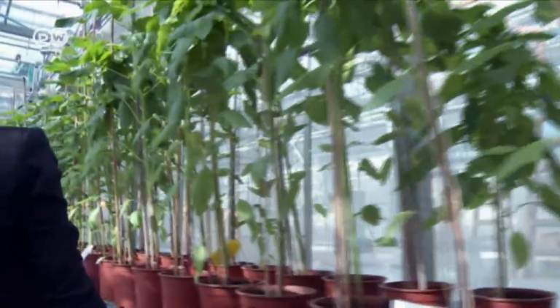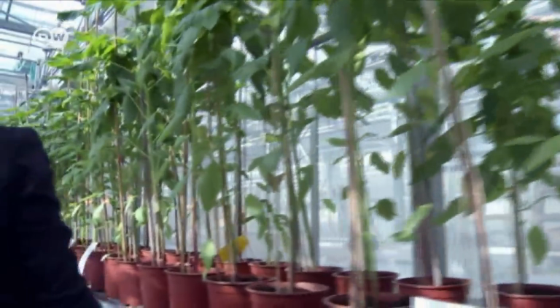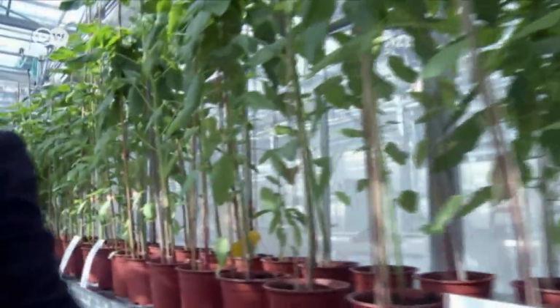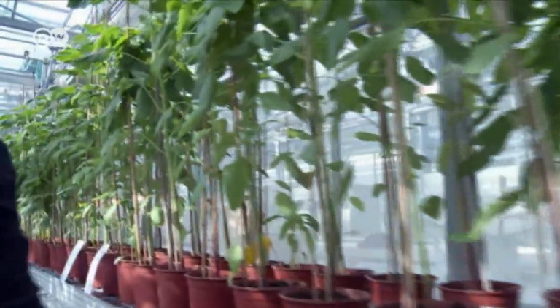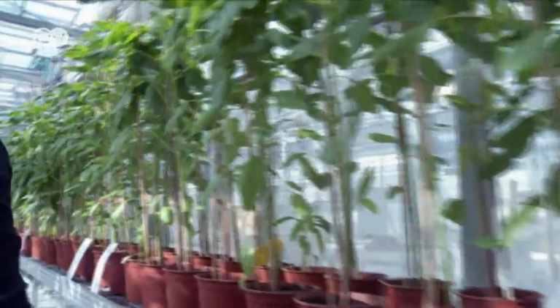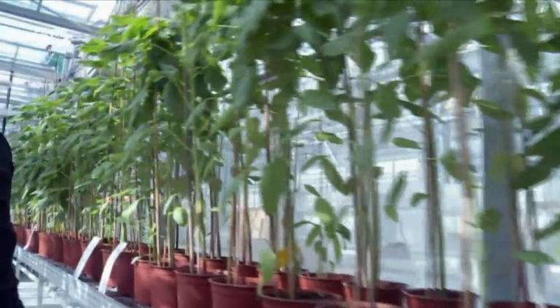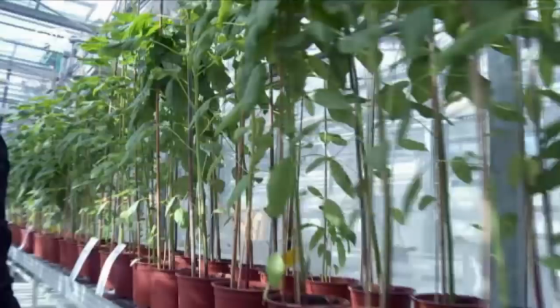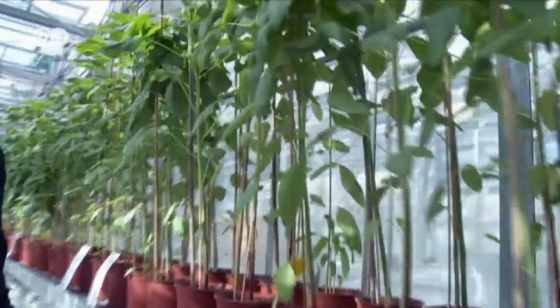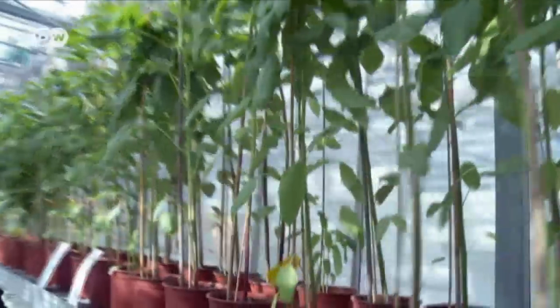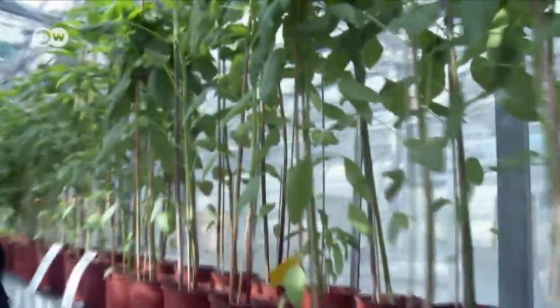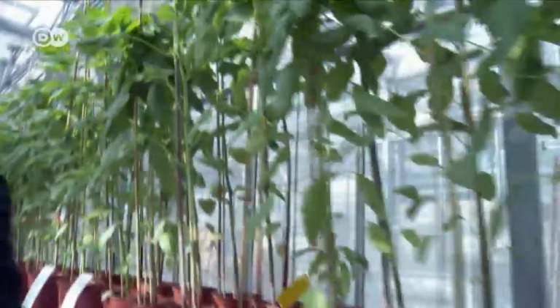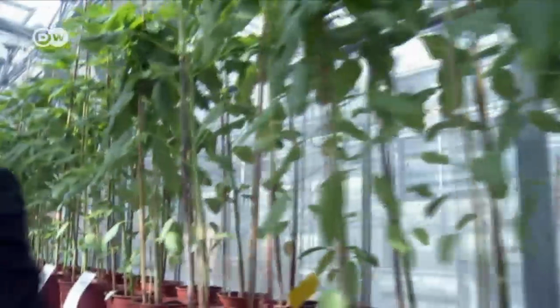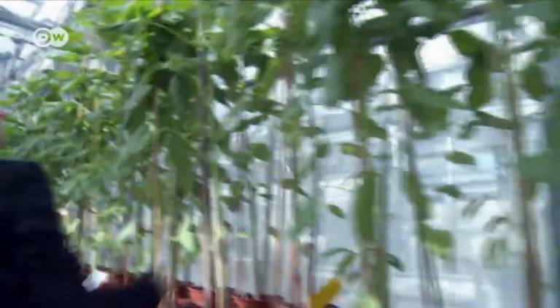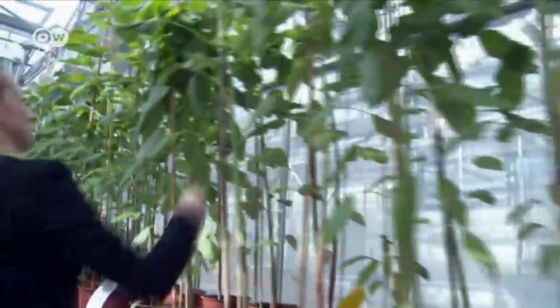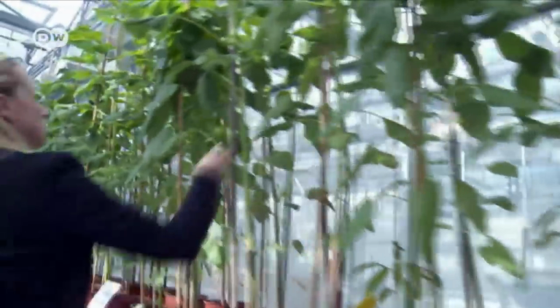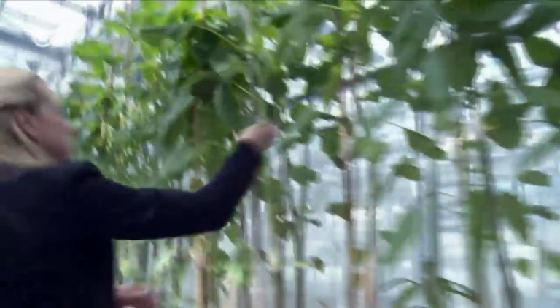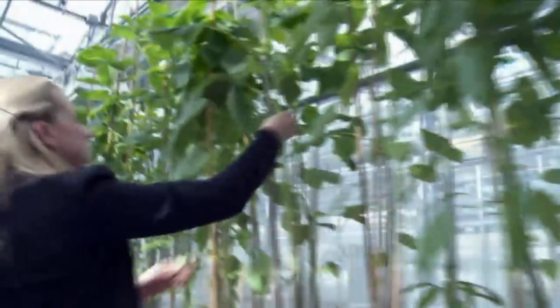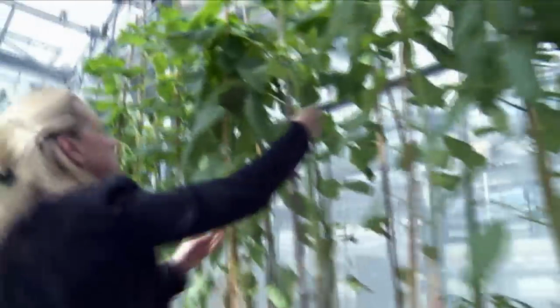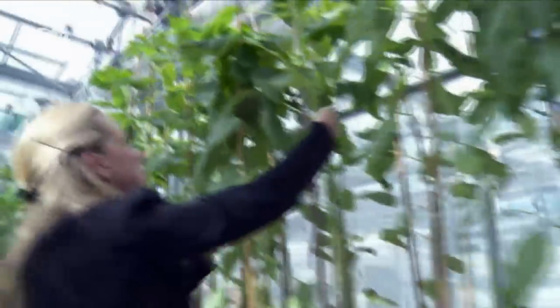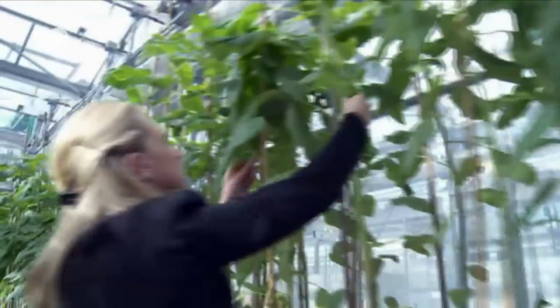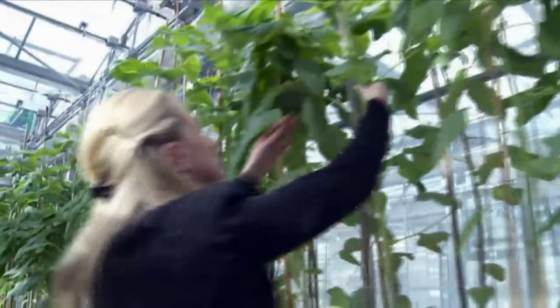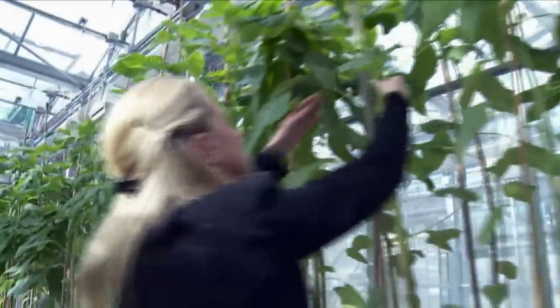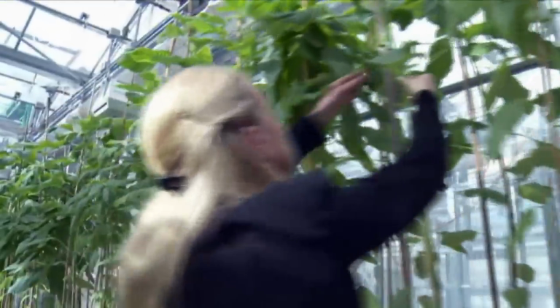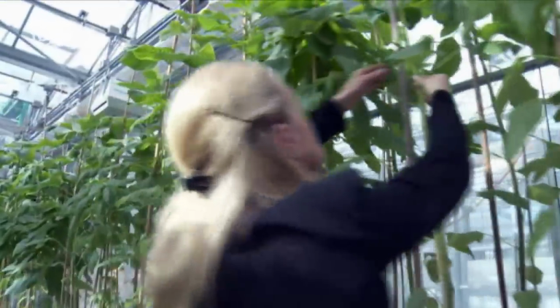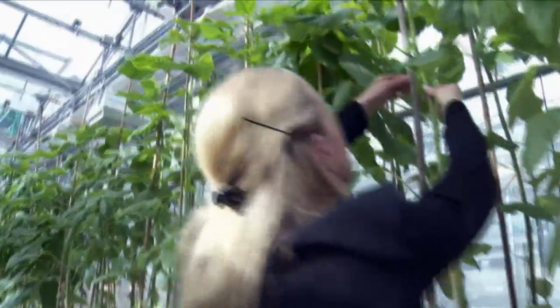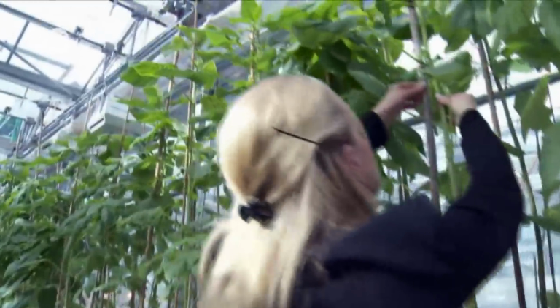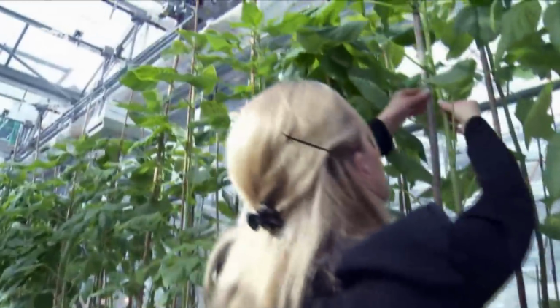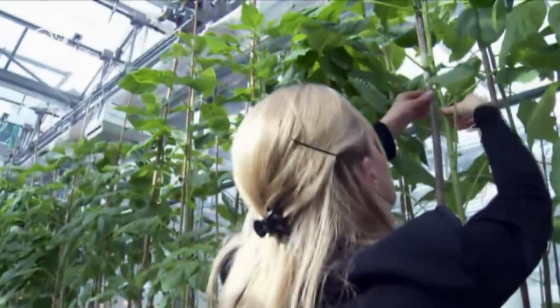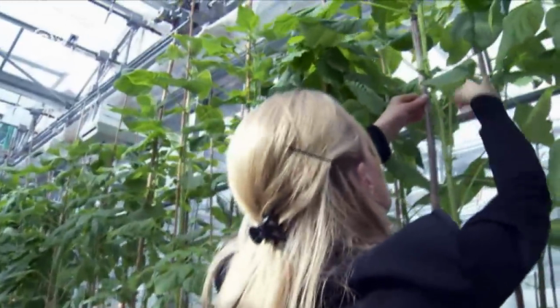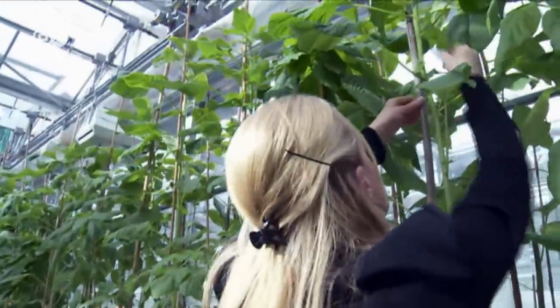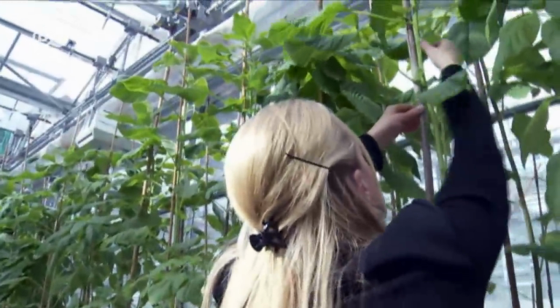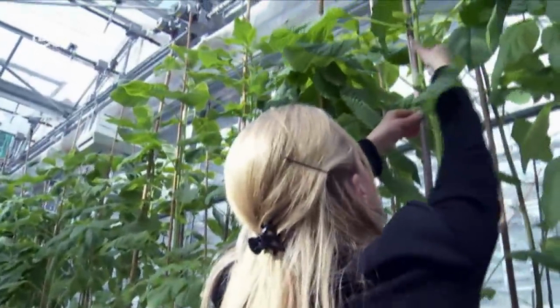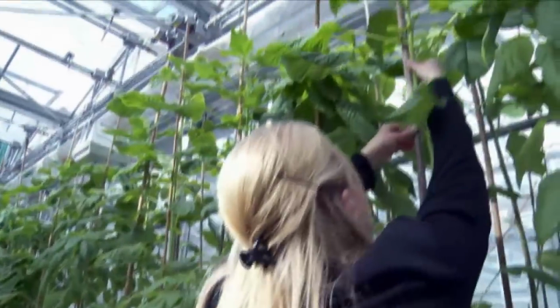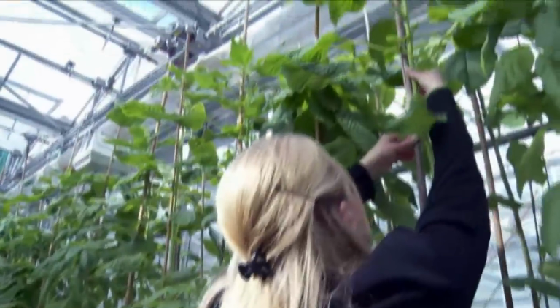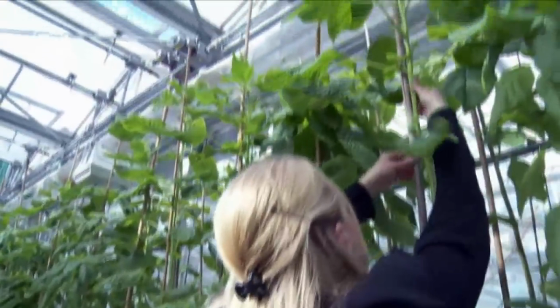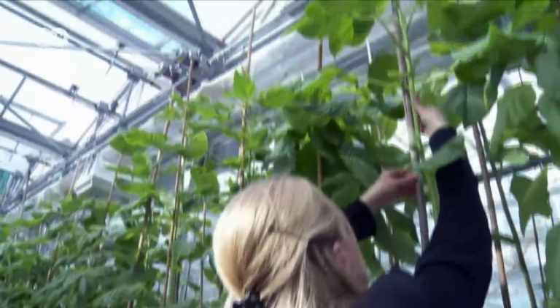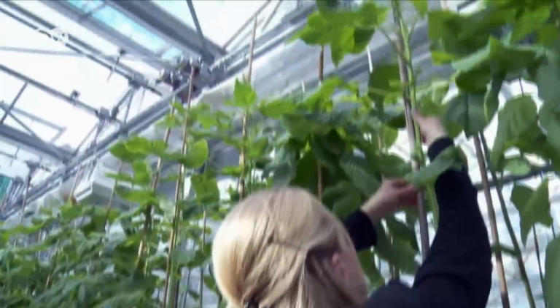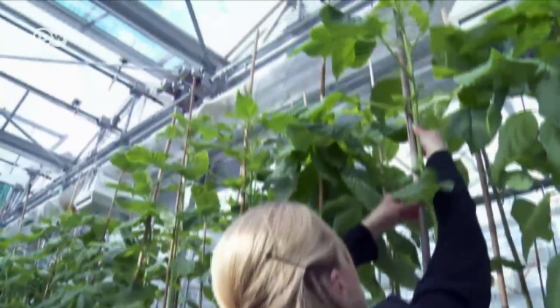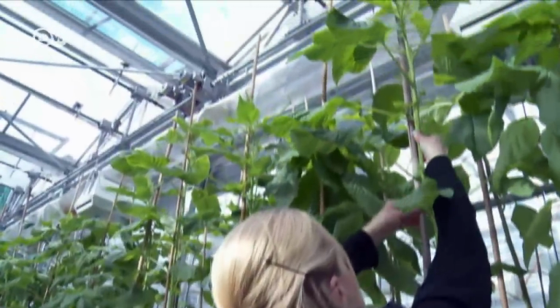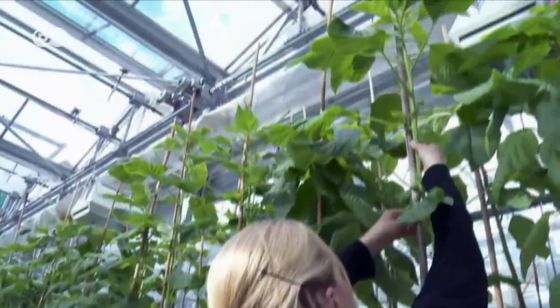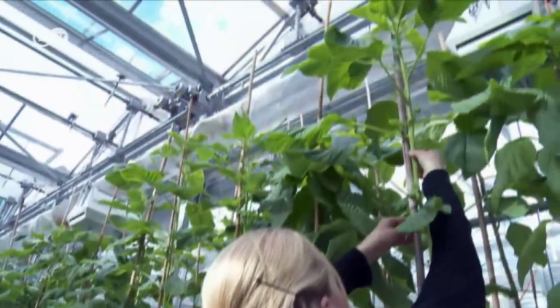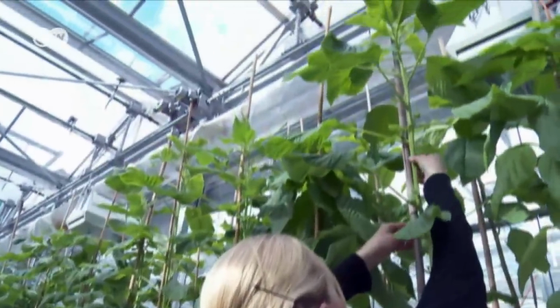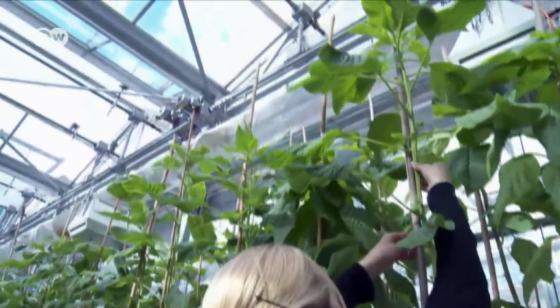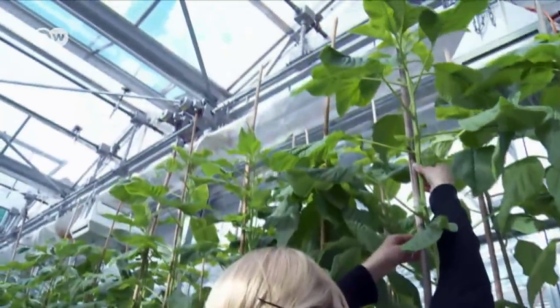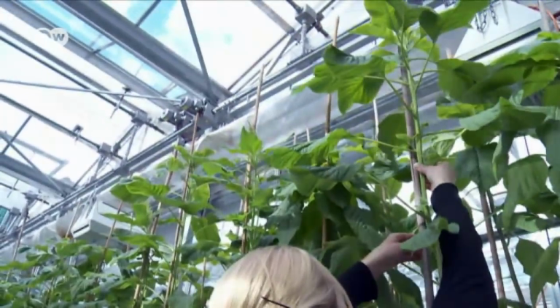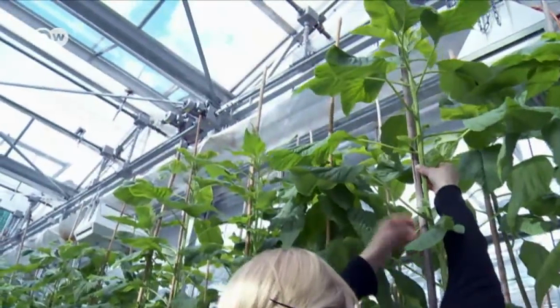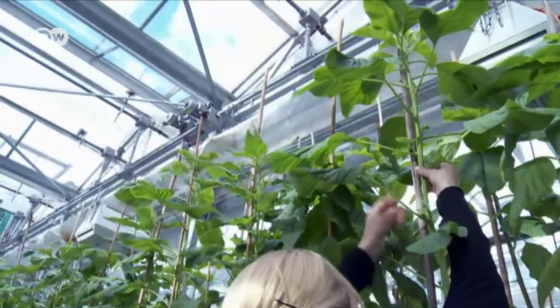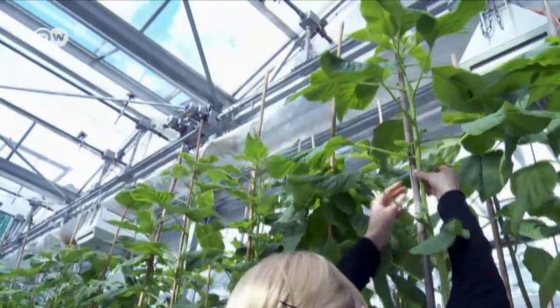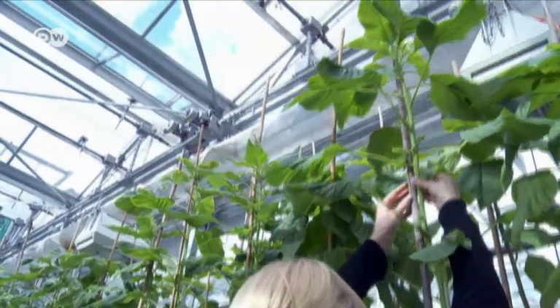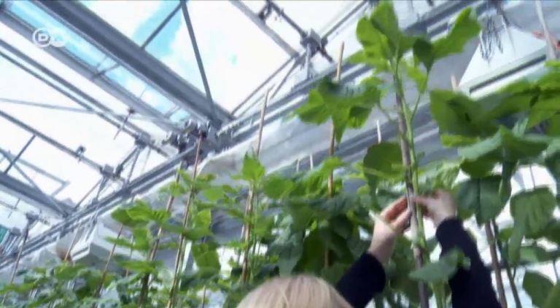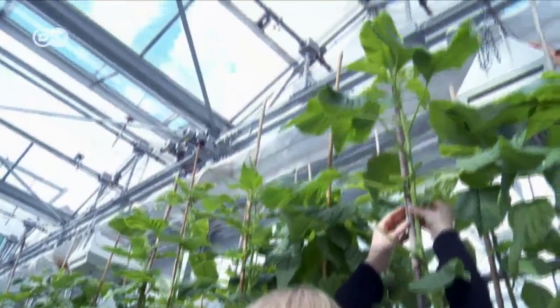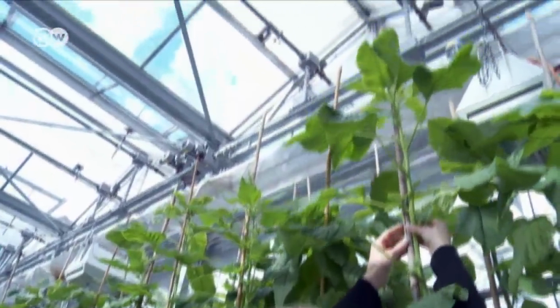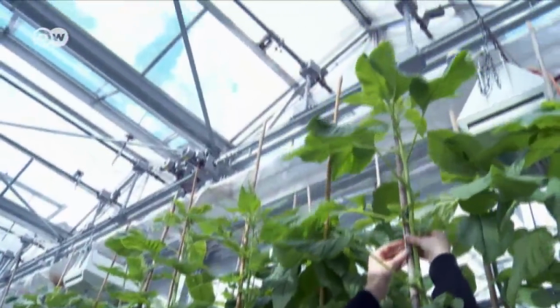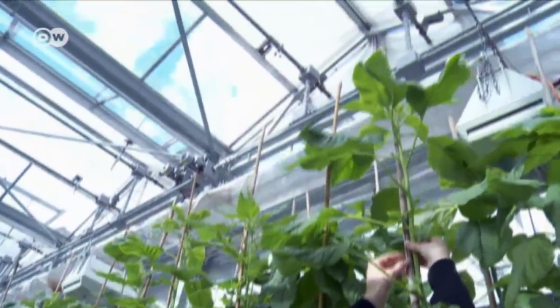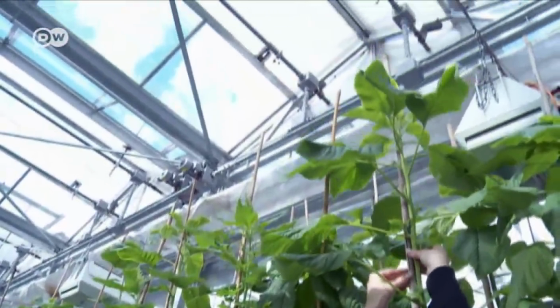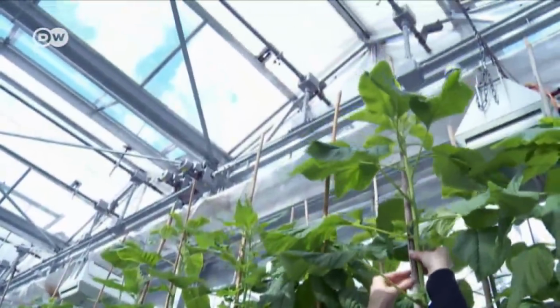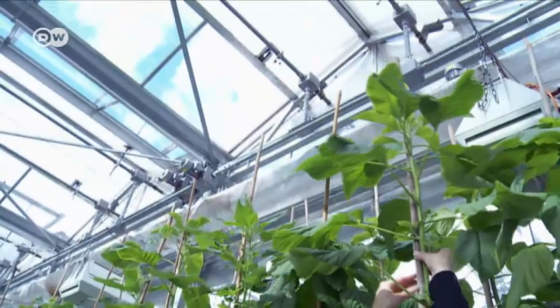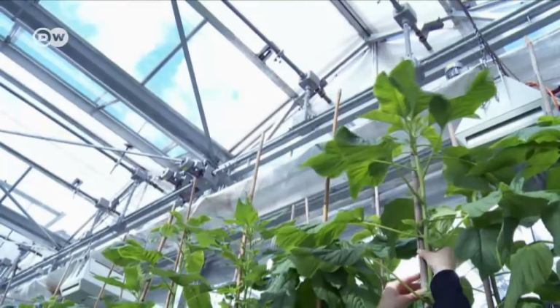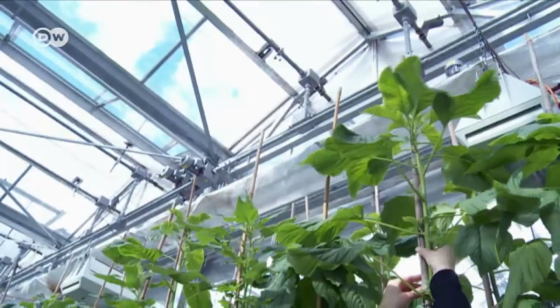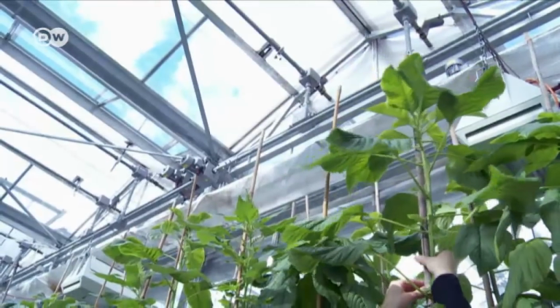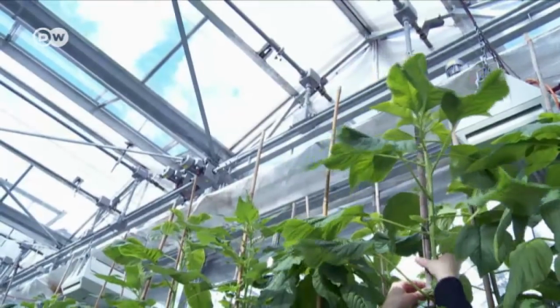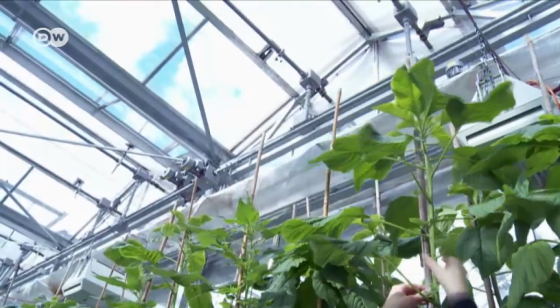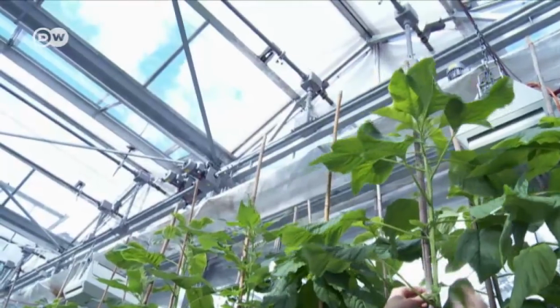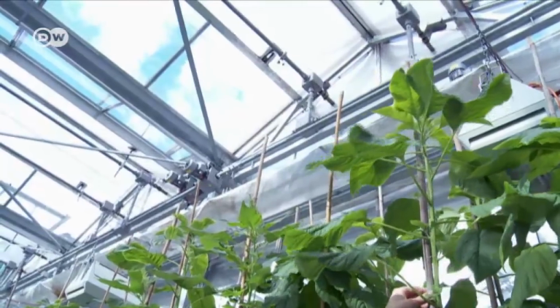And then there's amaranth. The seeds and the leaves are edible, and they're also rich in protein and iron.